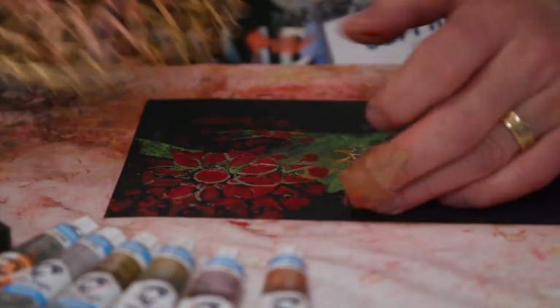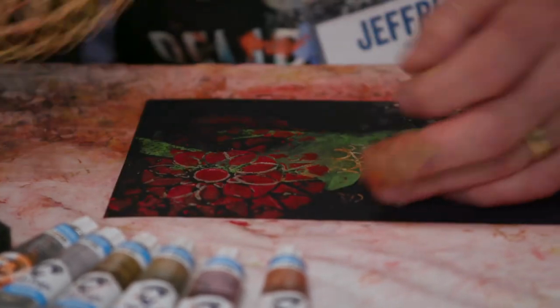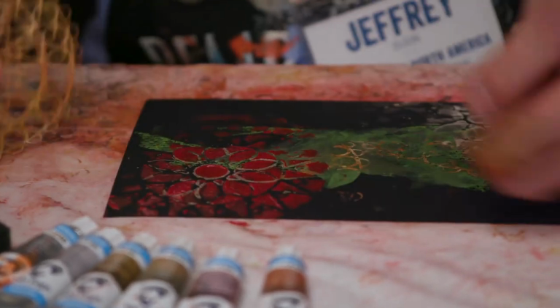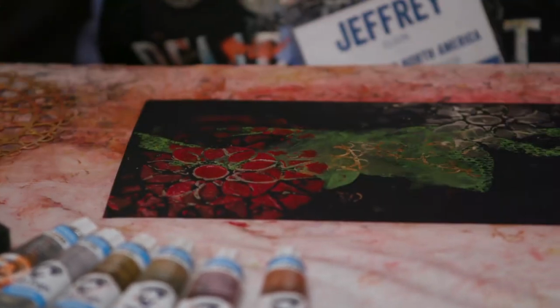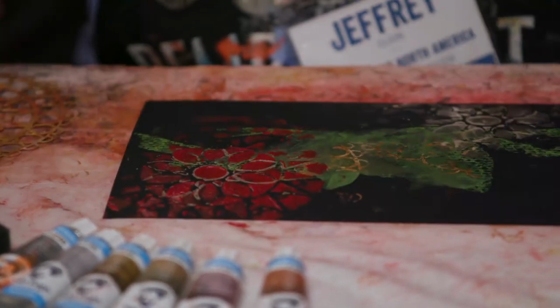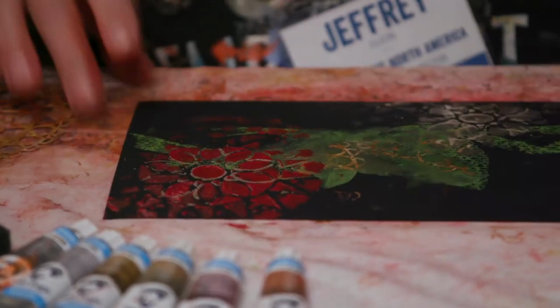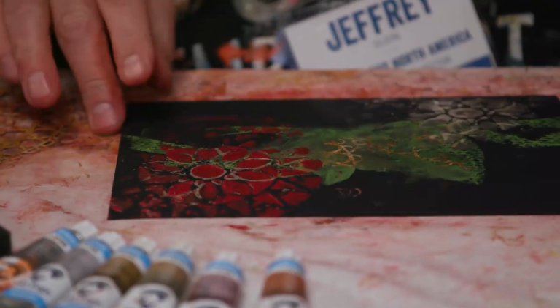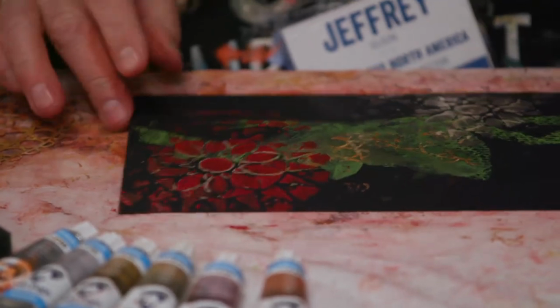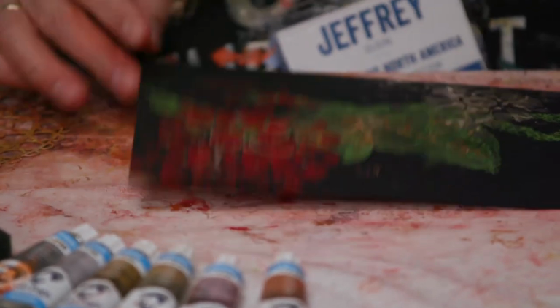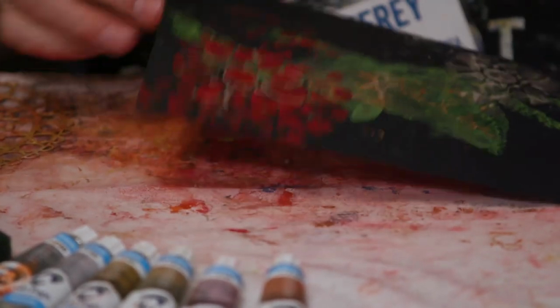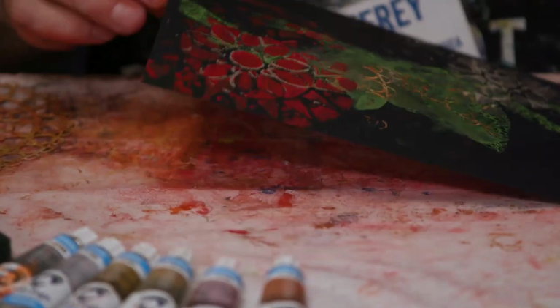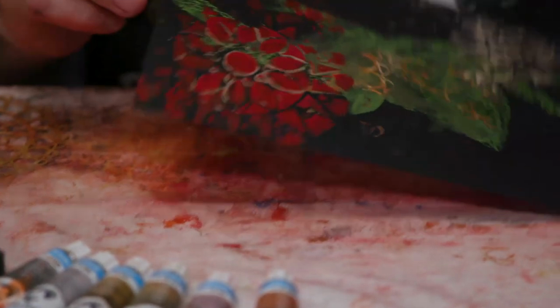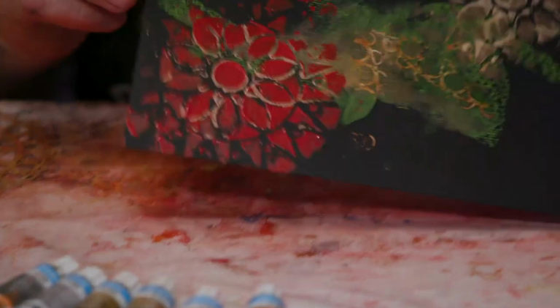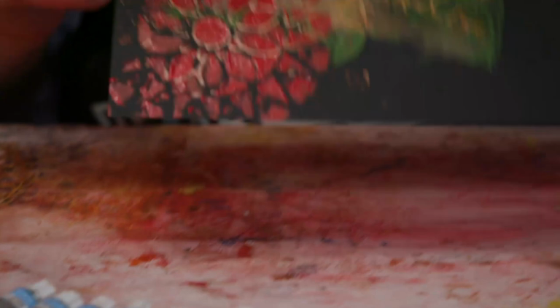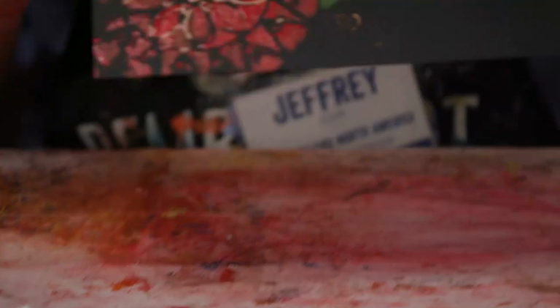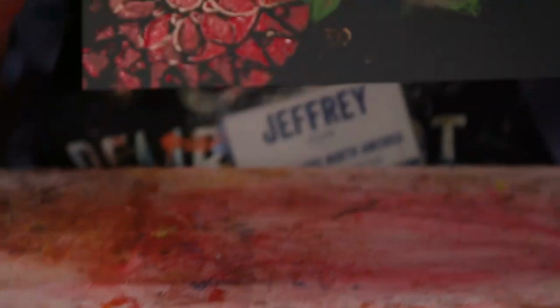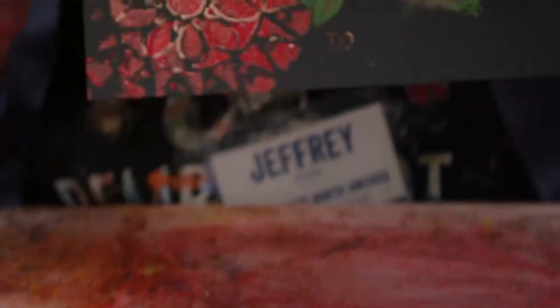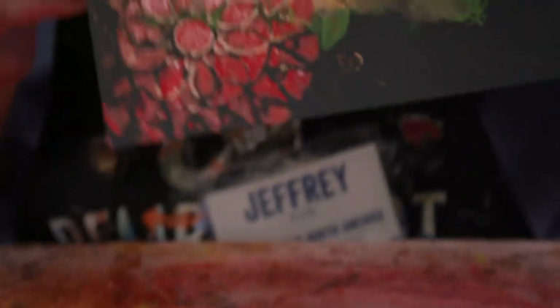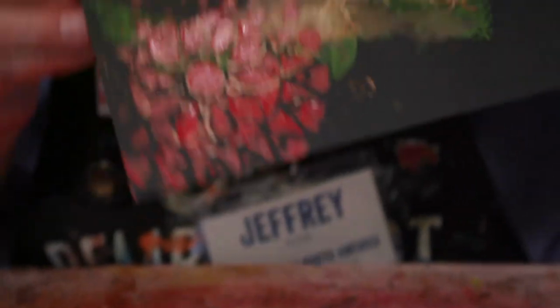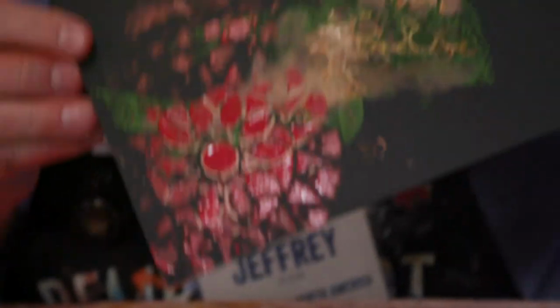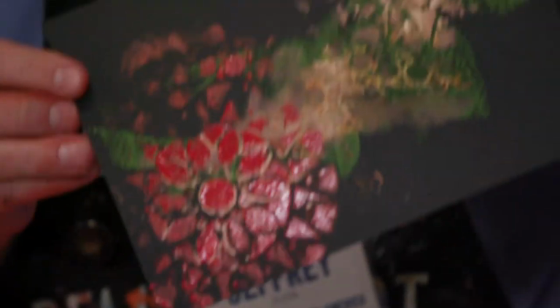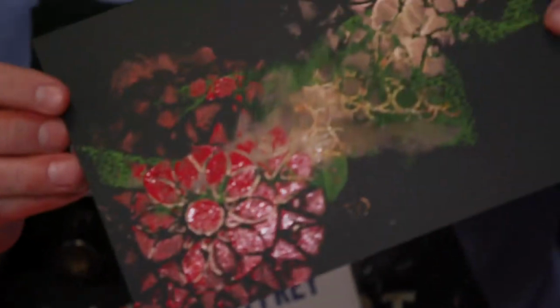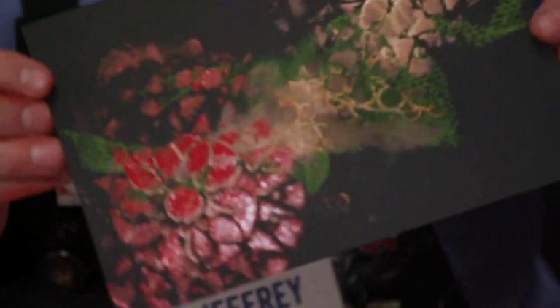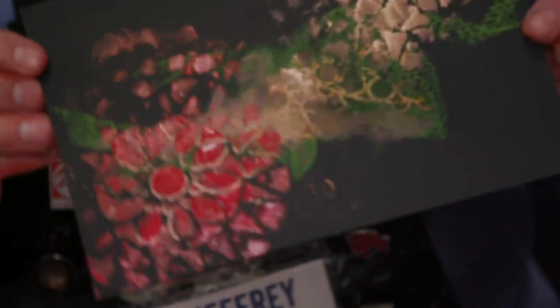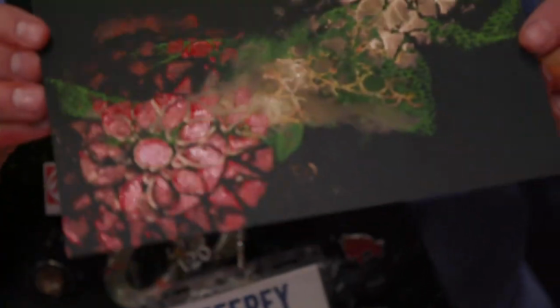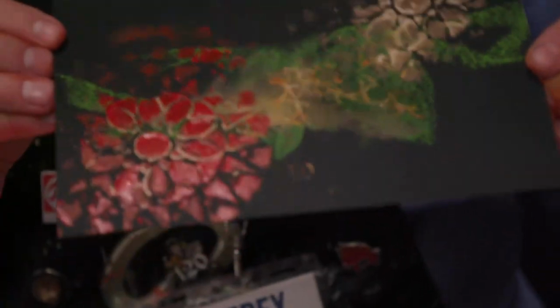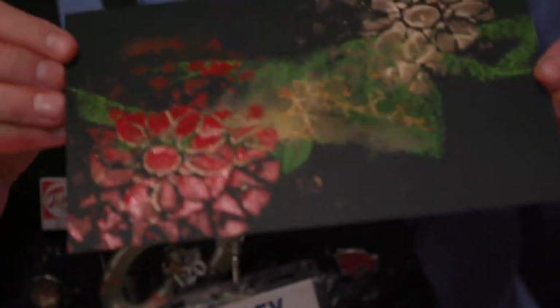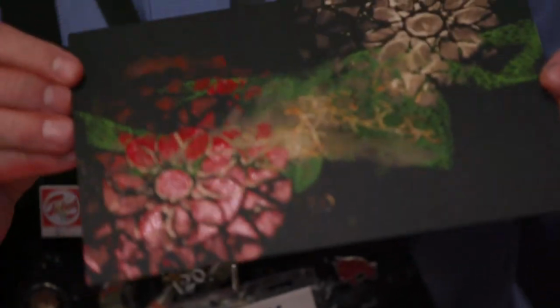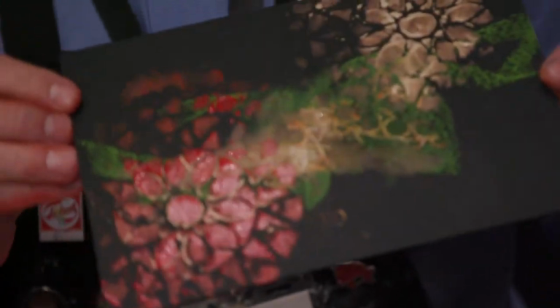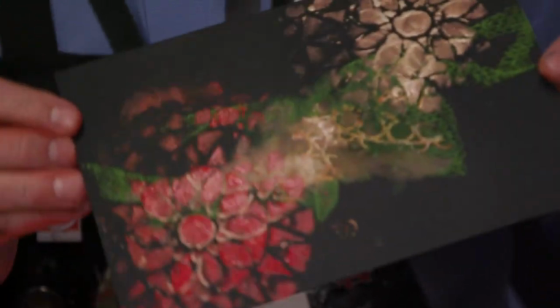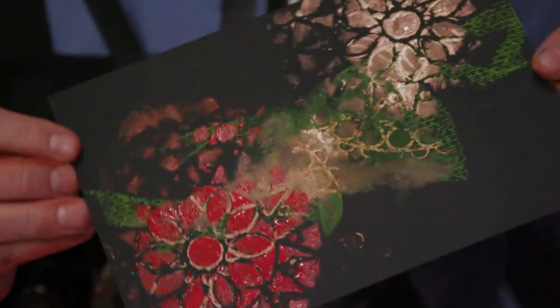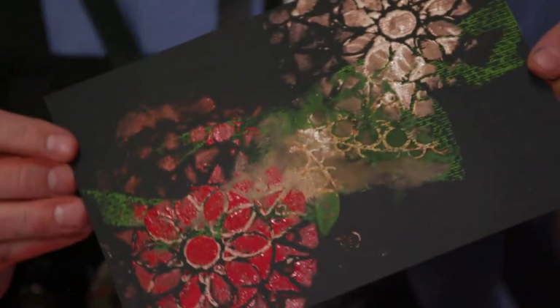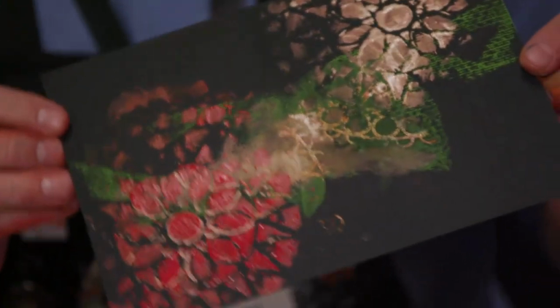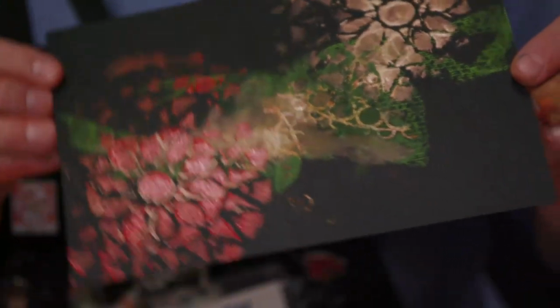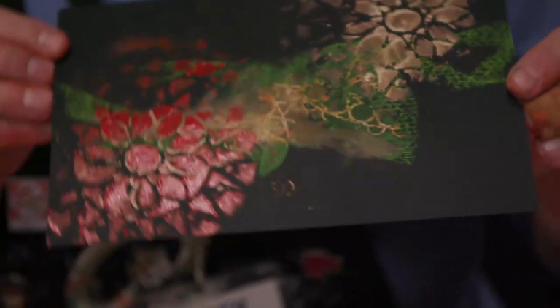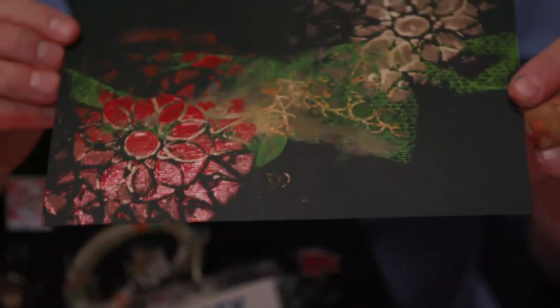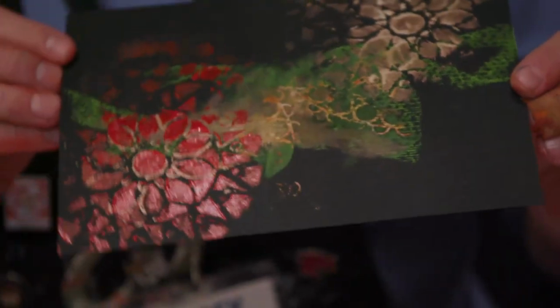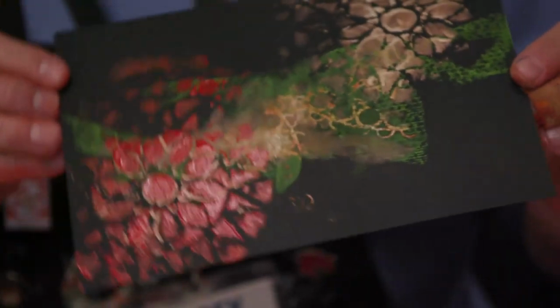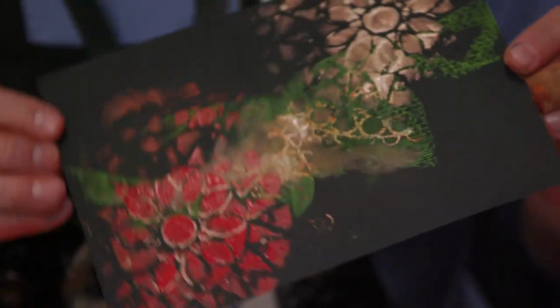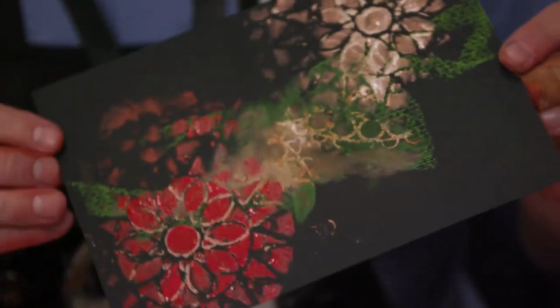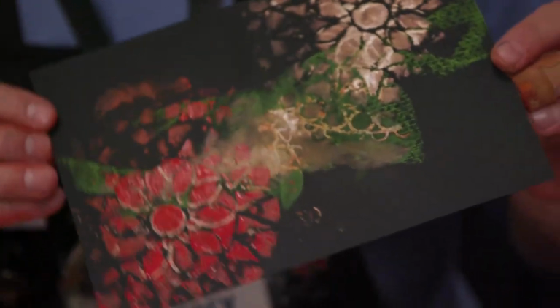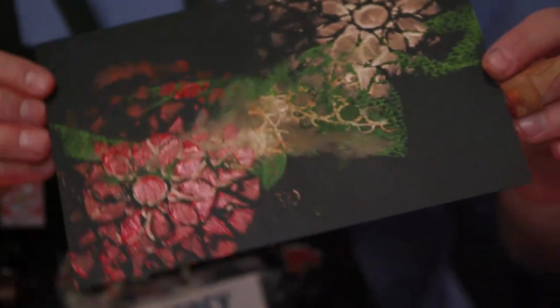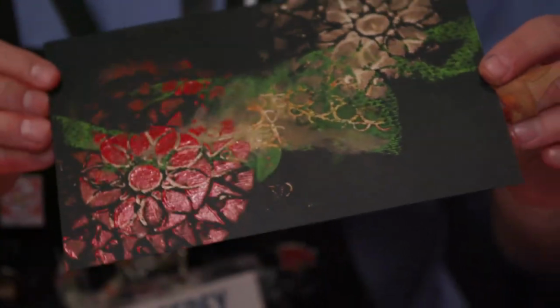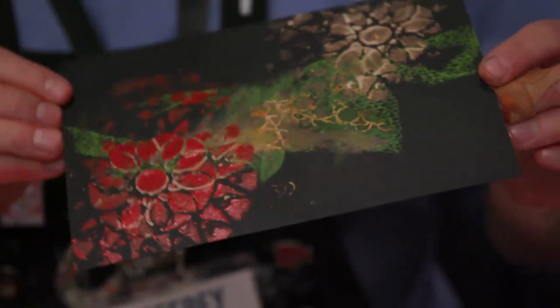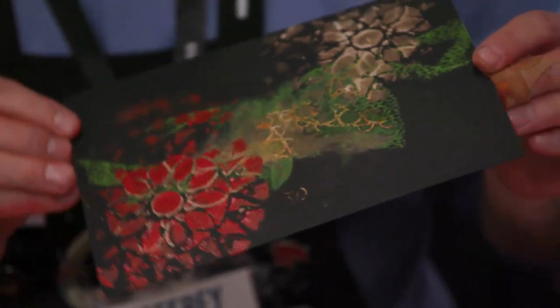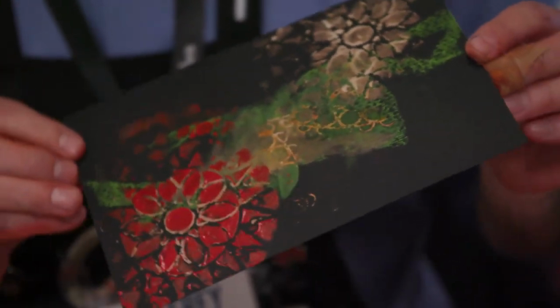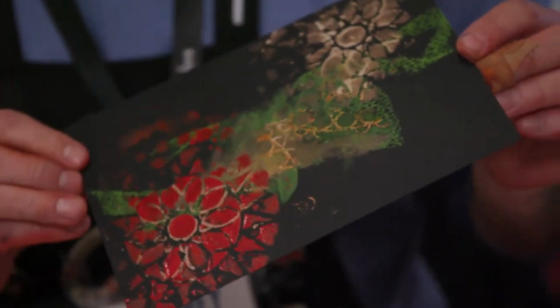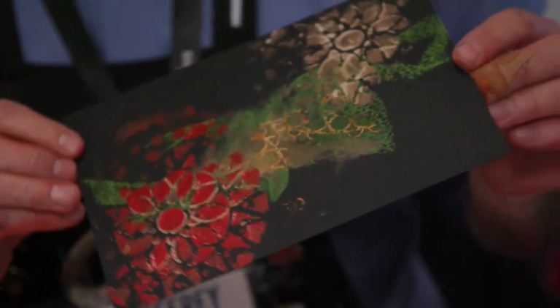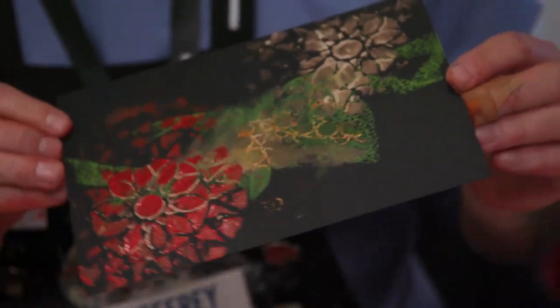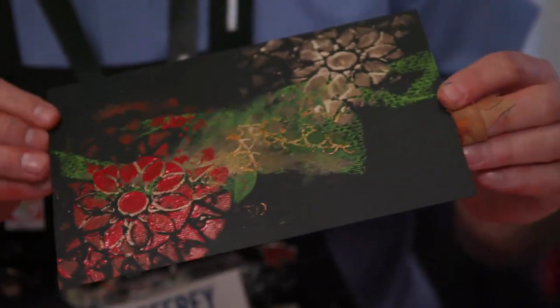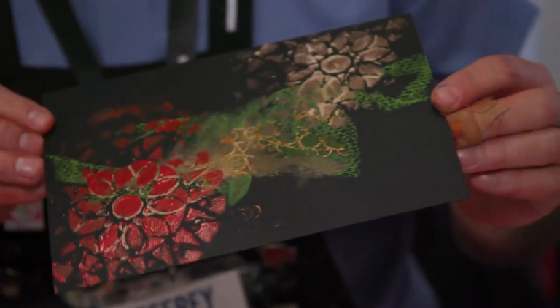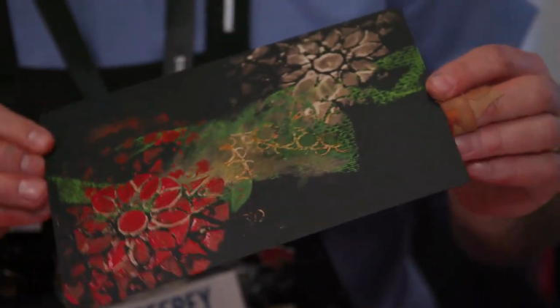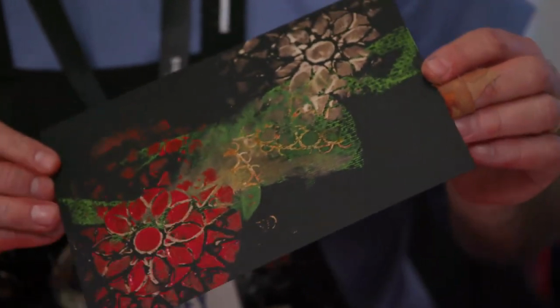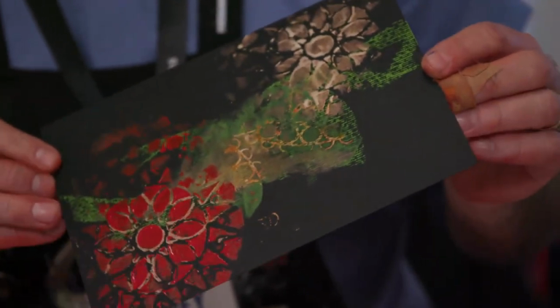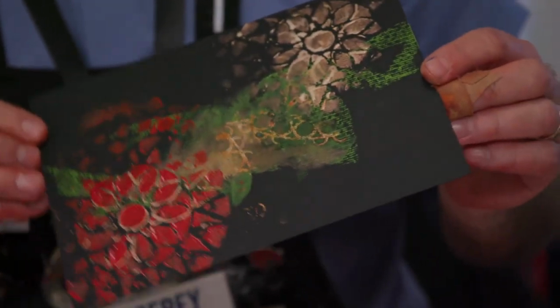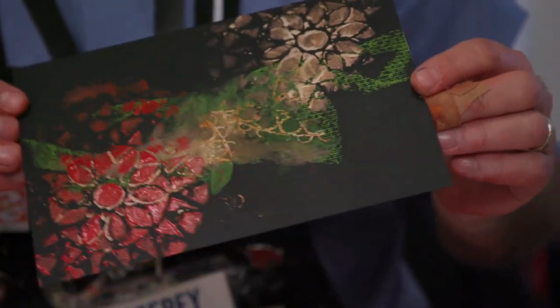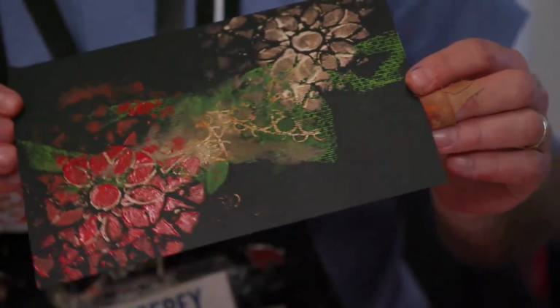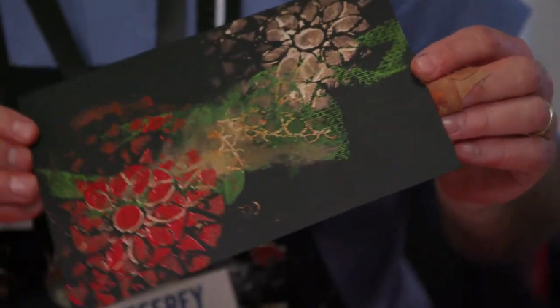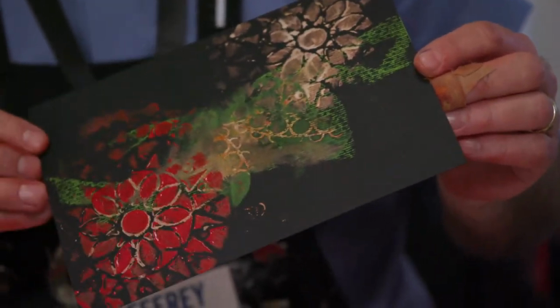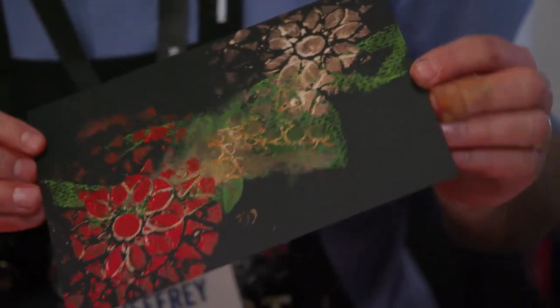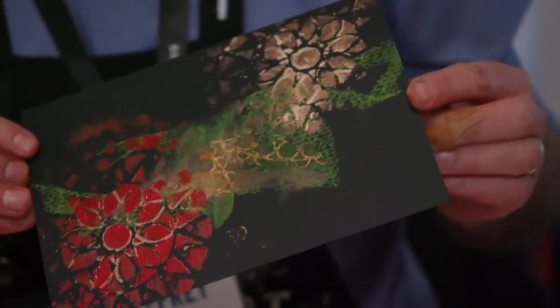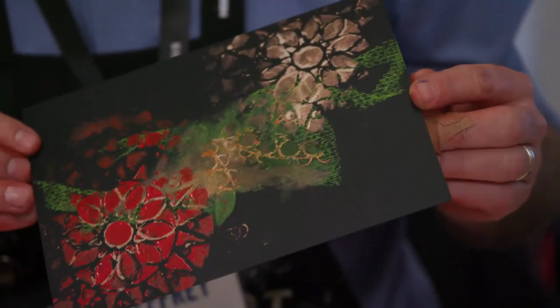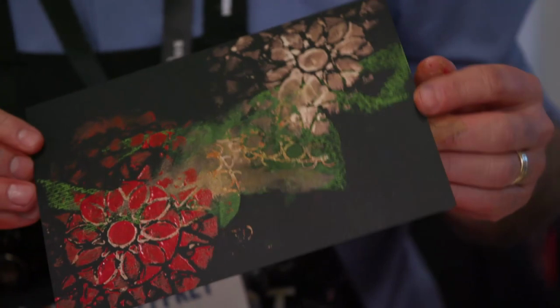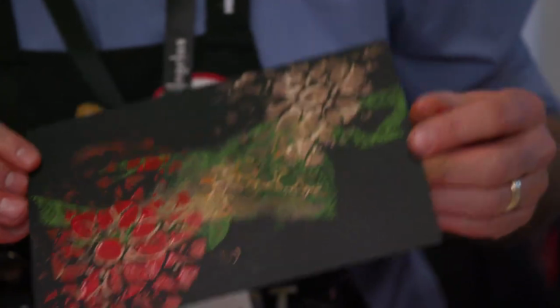You can see that nice red pop on there. If I just had the red by itself, it'd look kind of foggy and muddy.